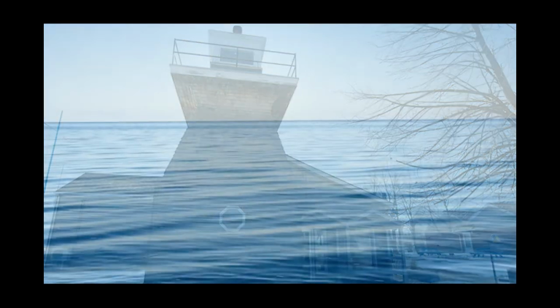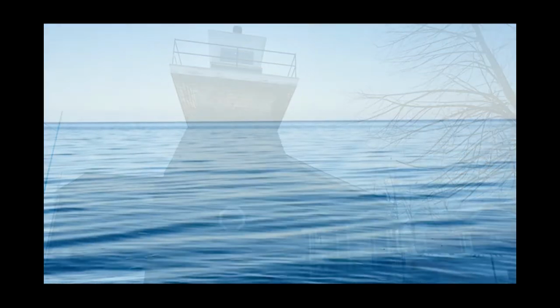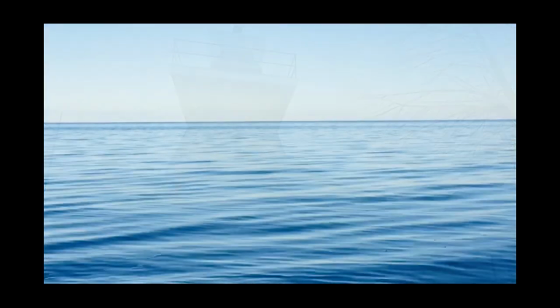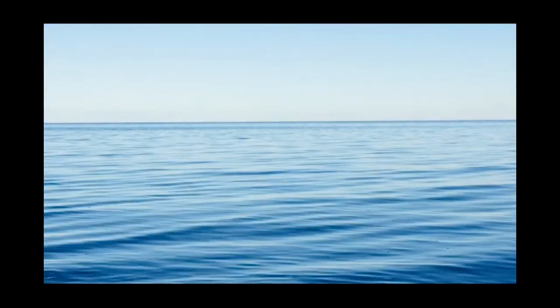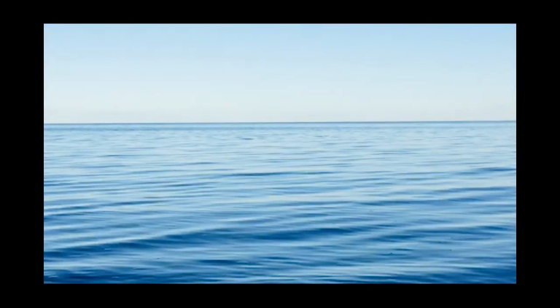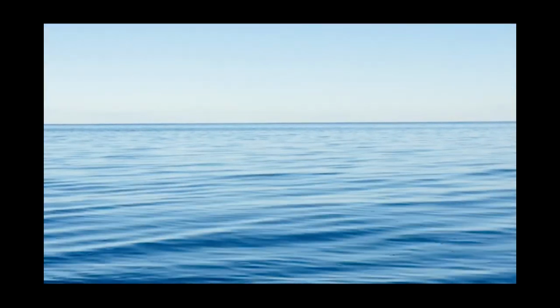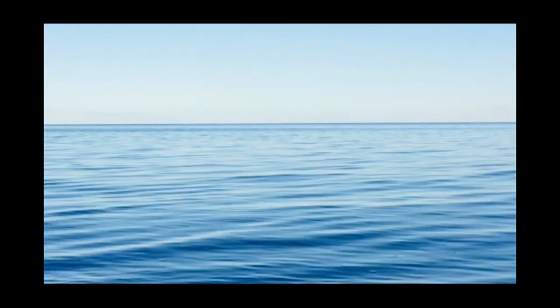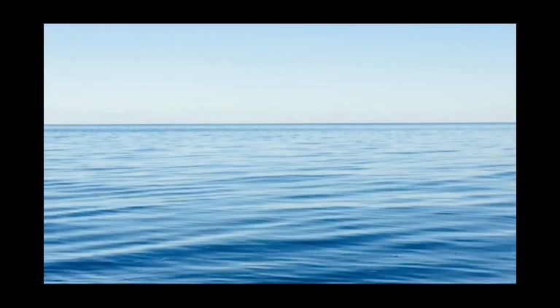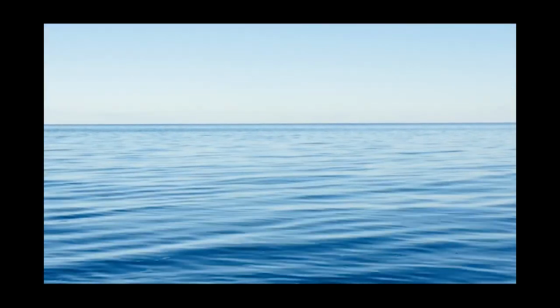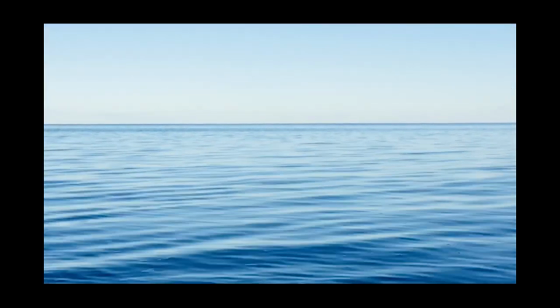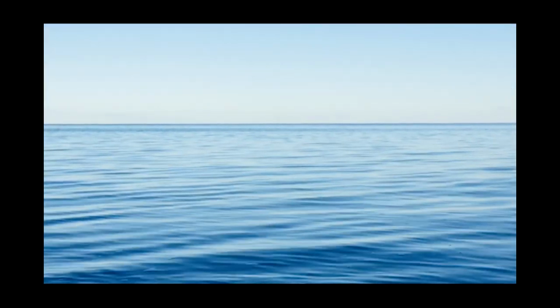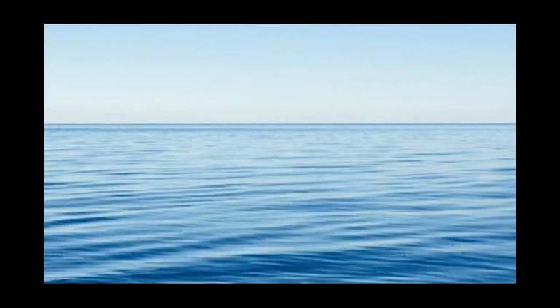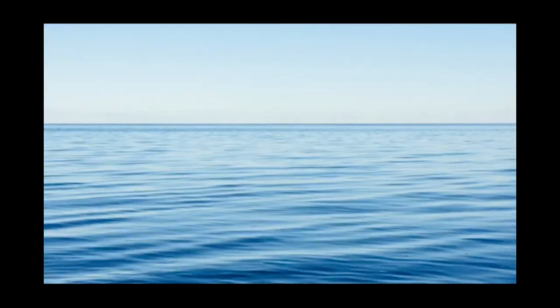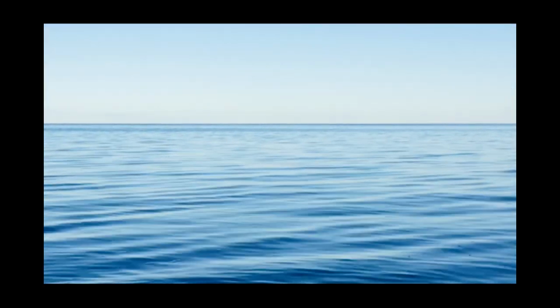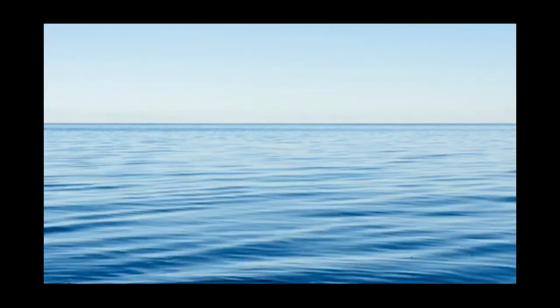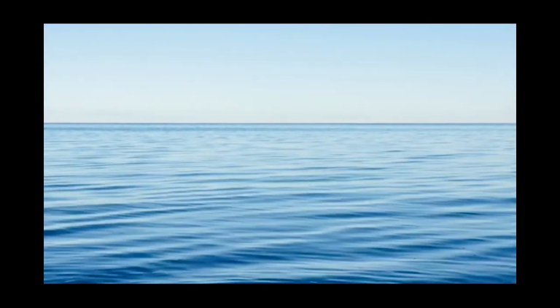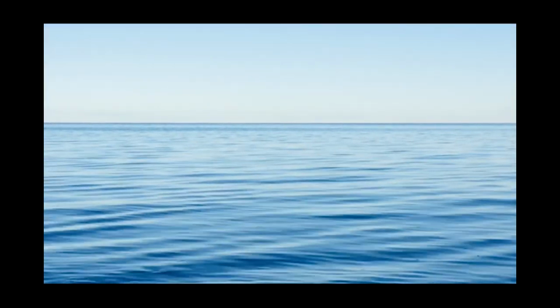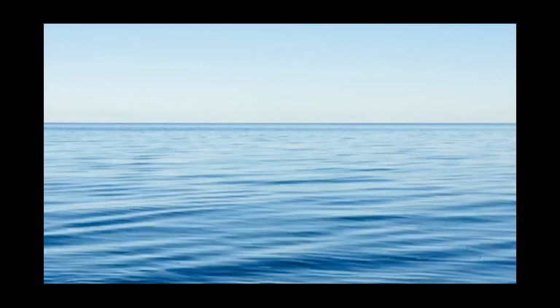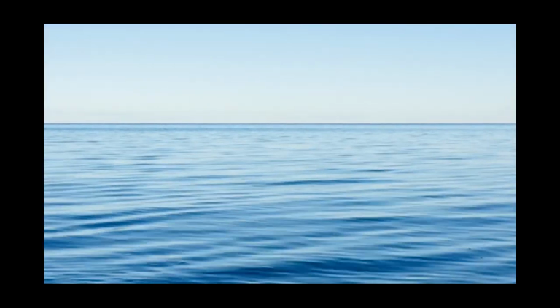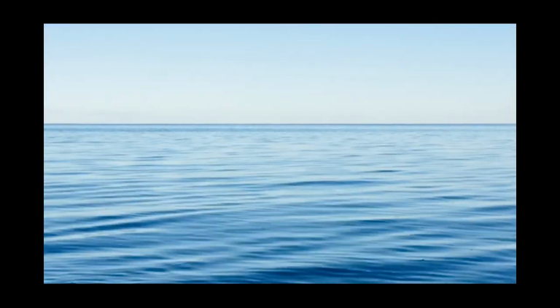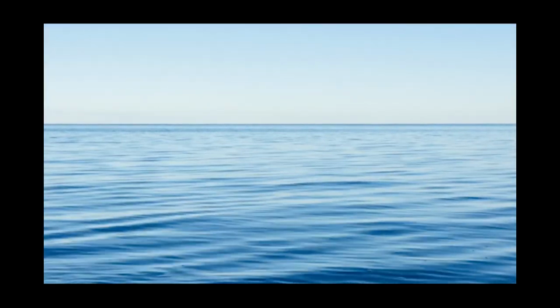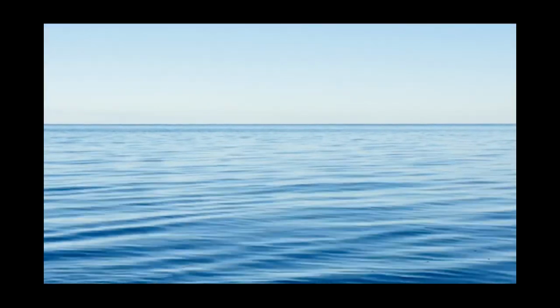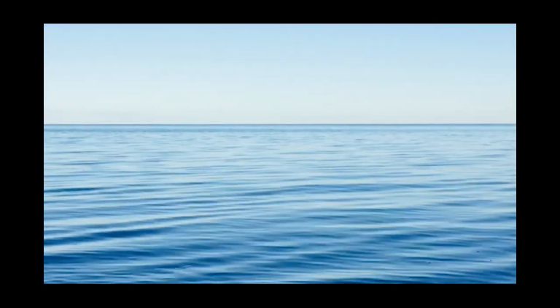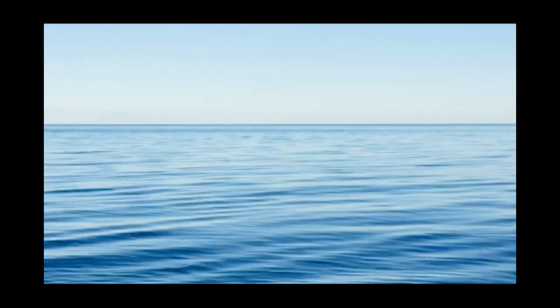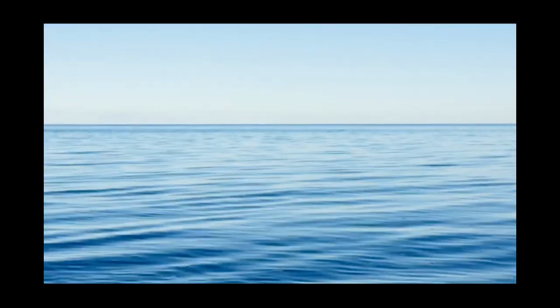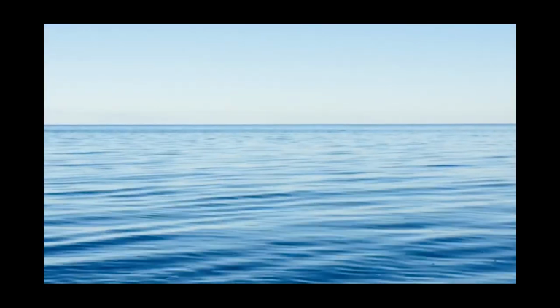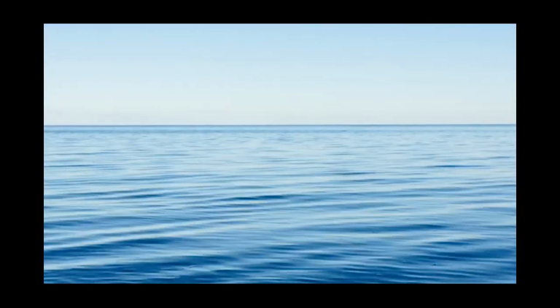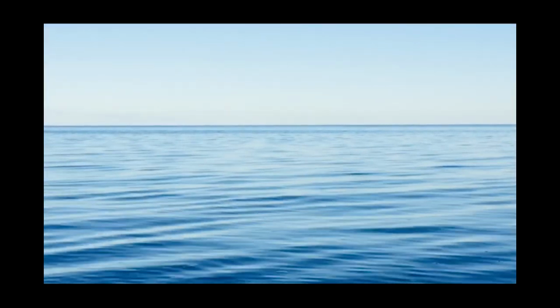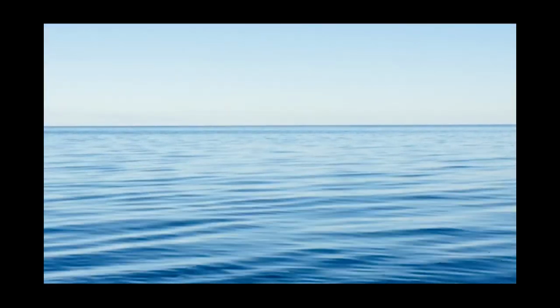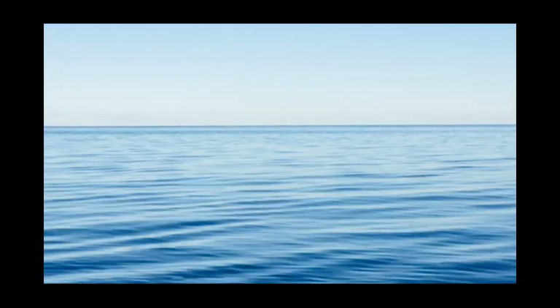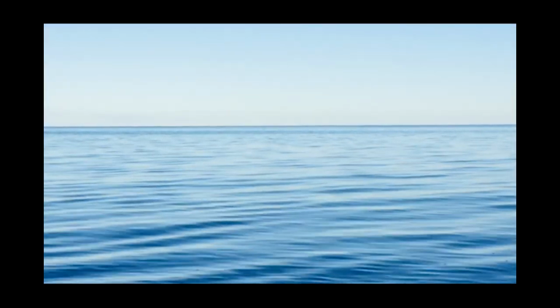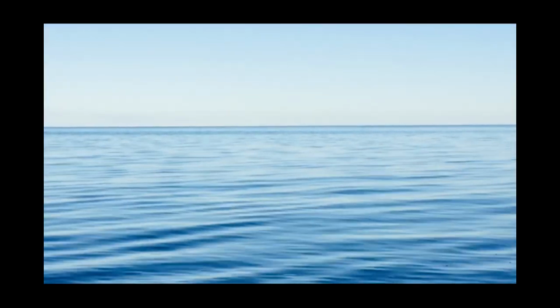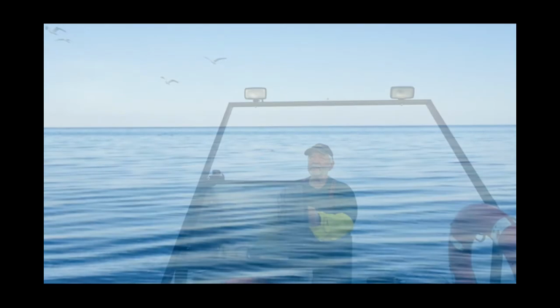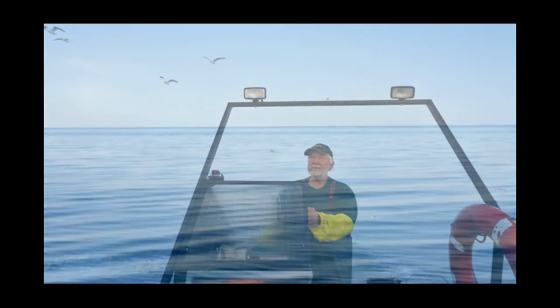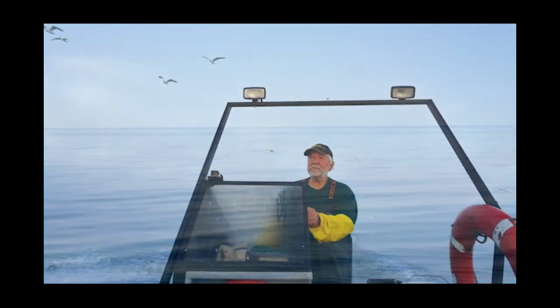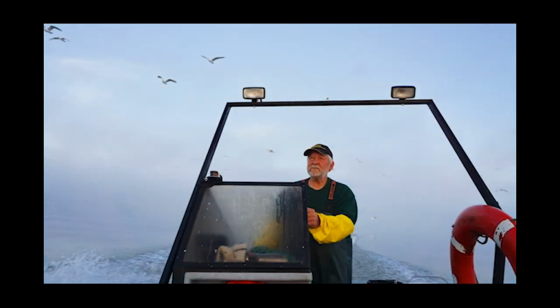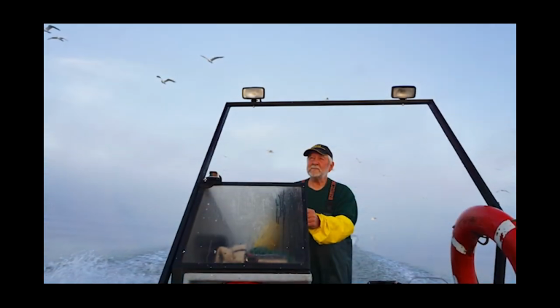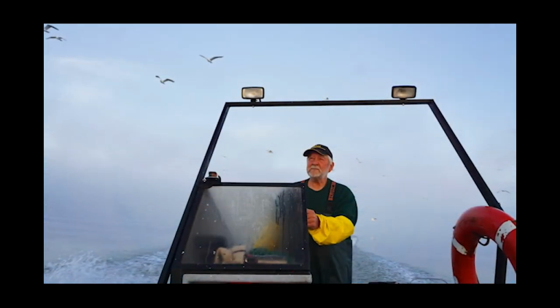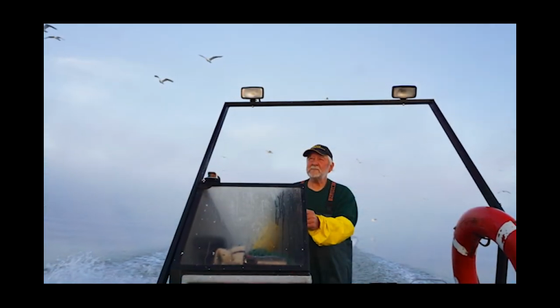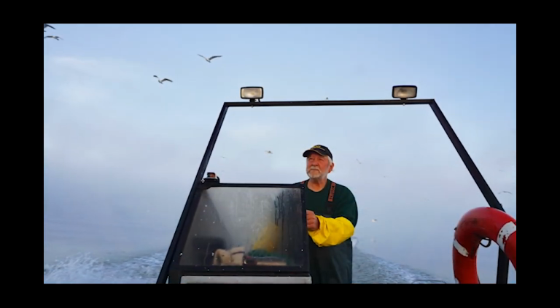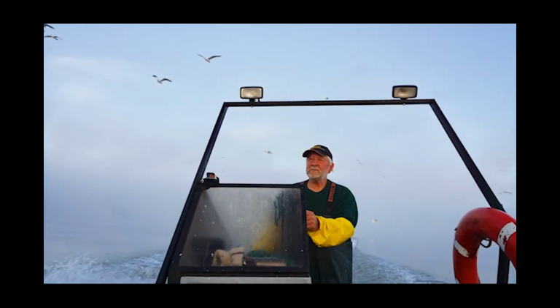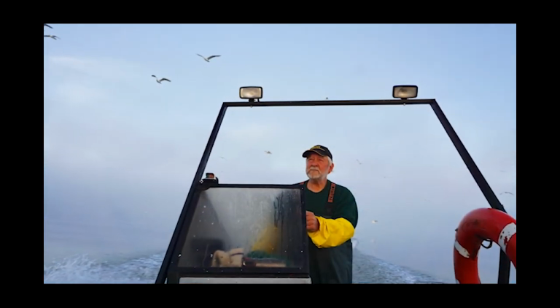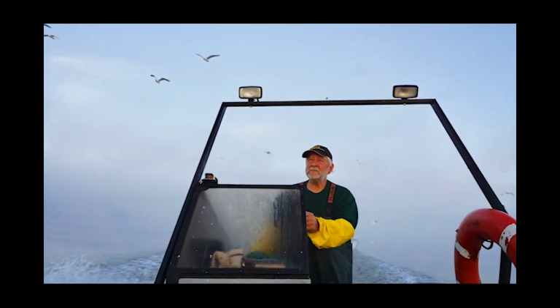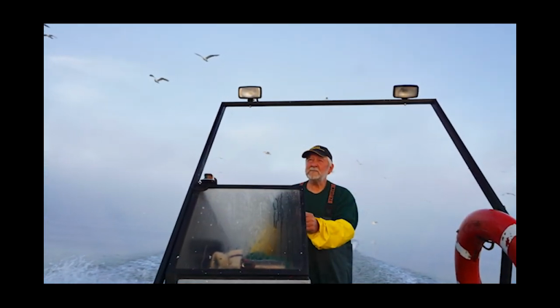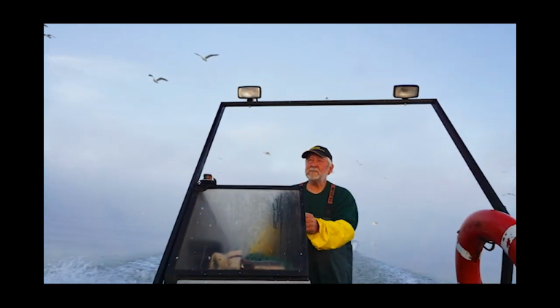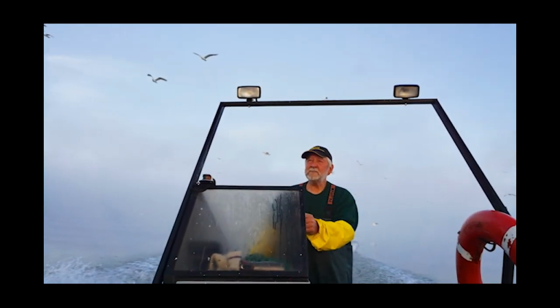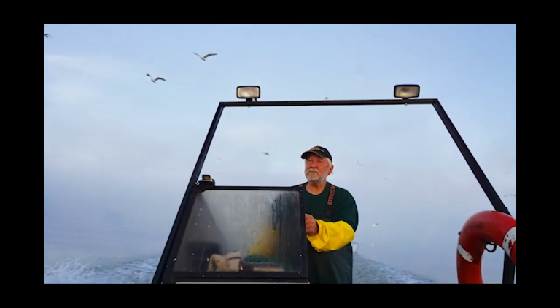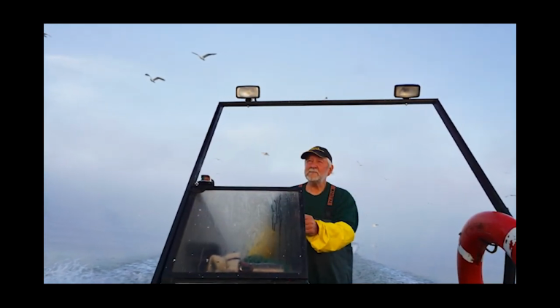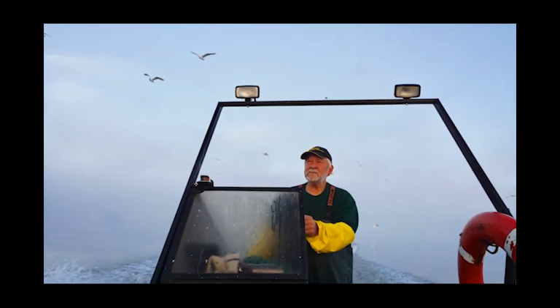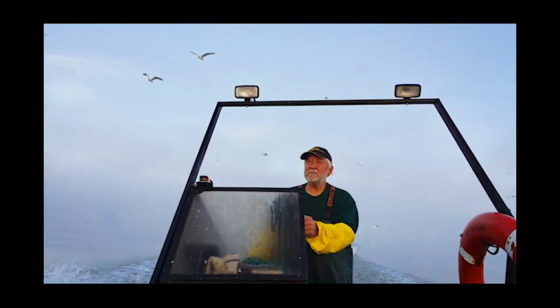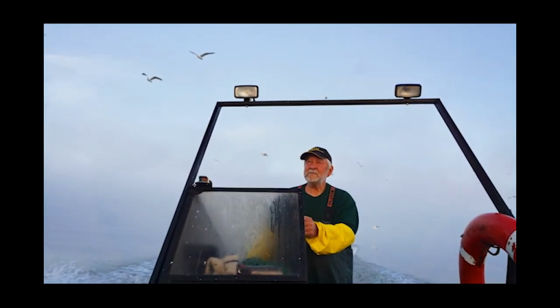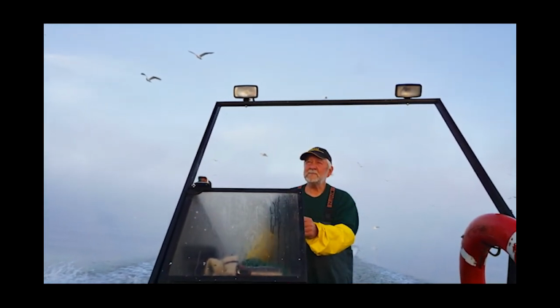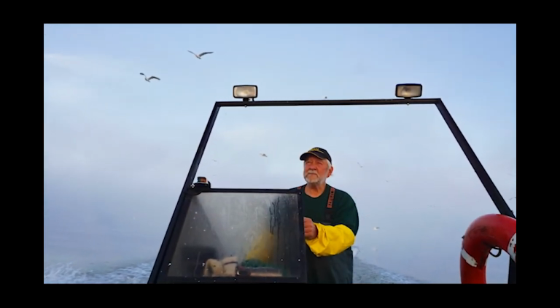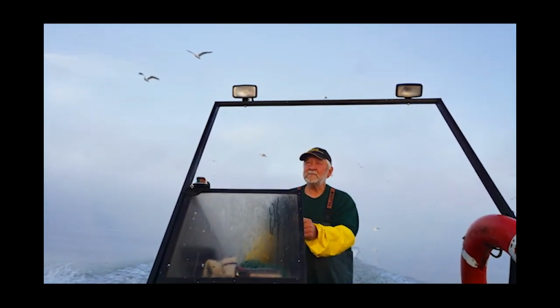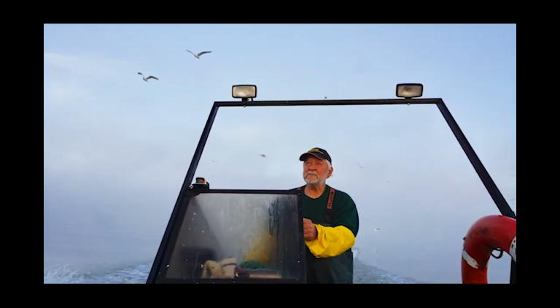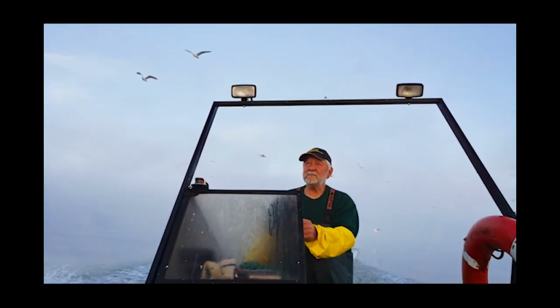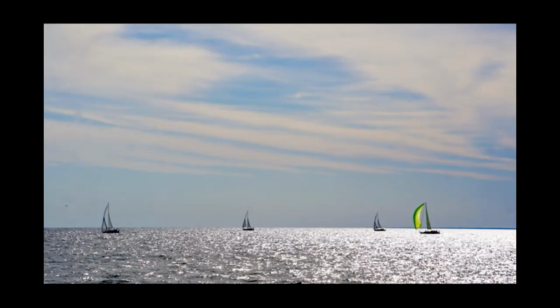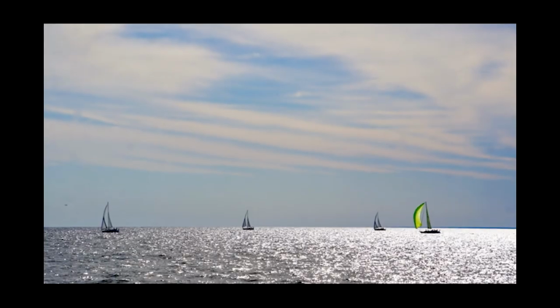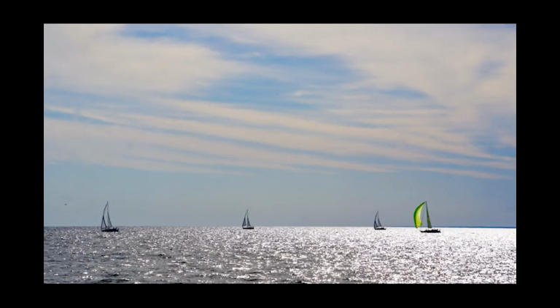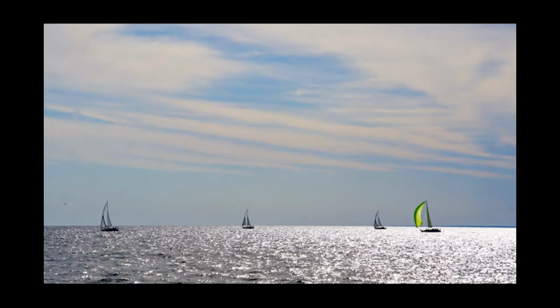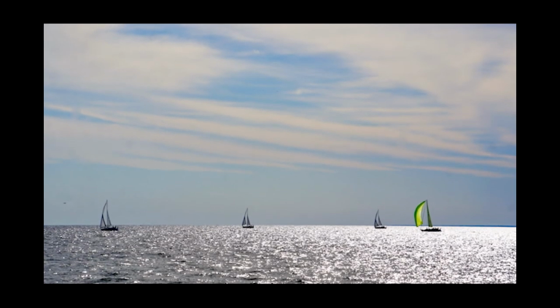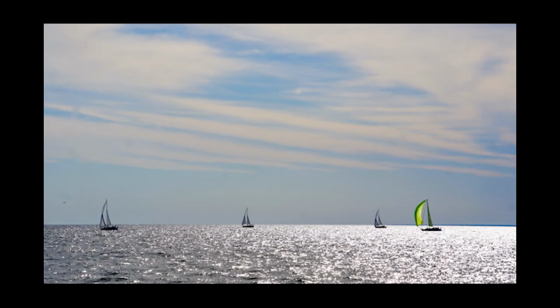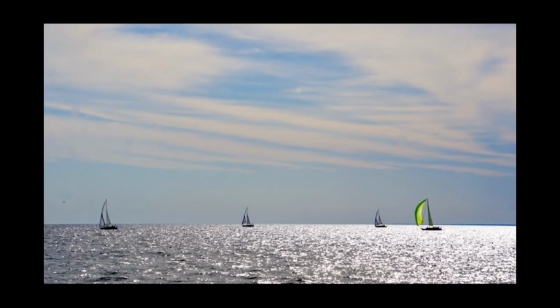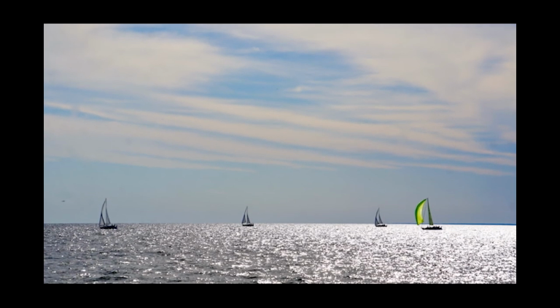Our lake is loved by thousands — those who come to its shores to work or to play.